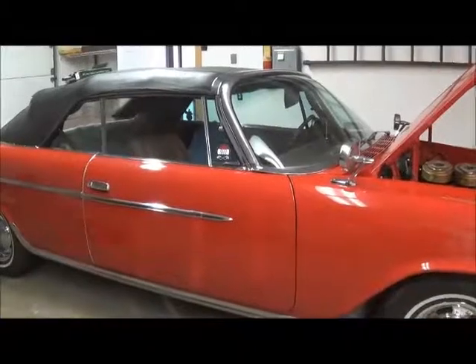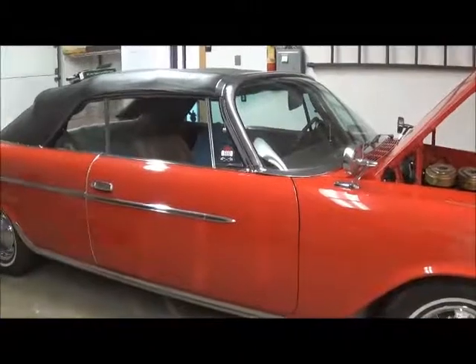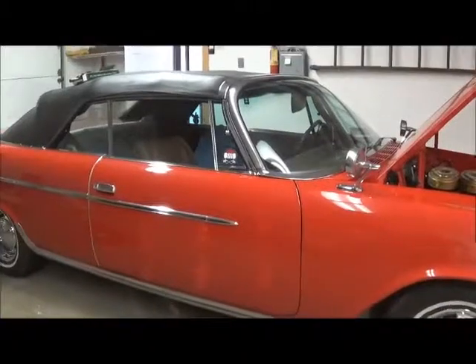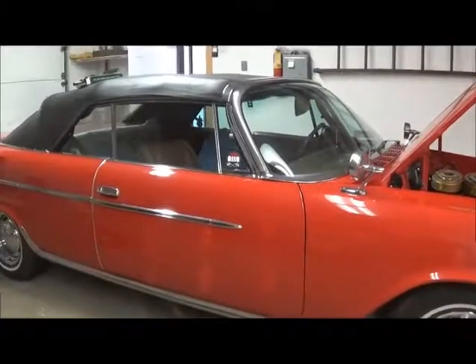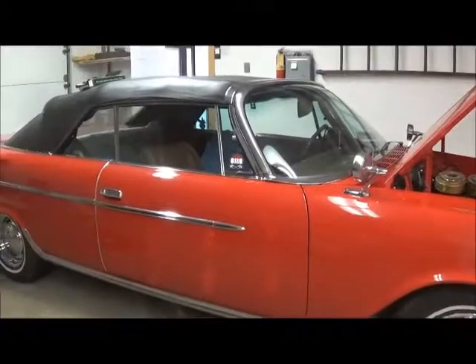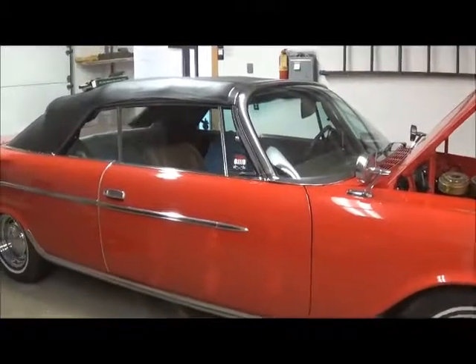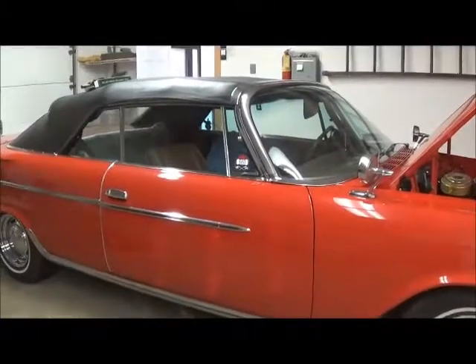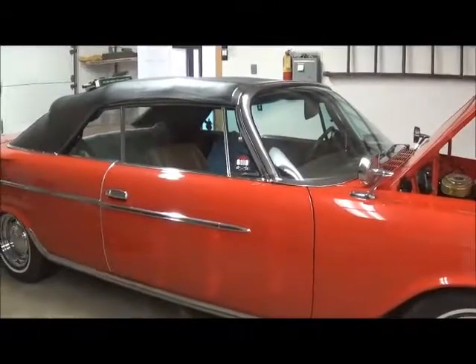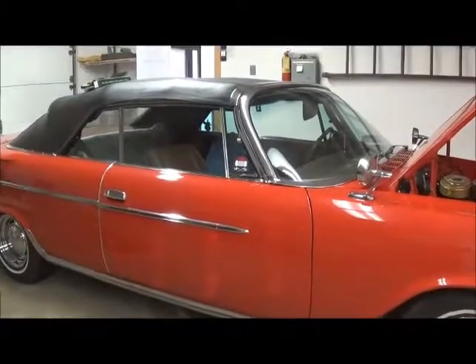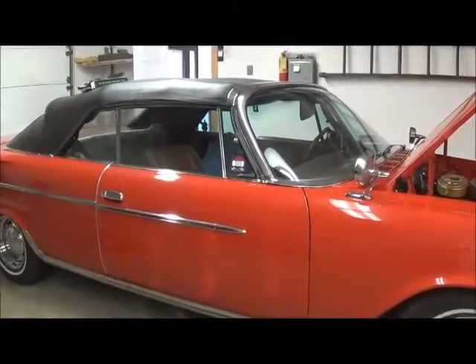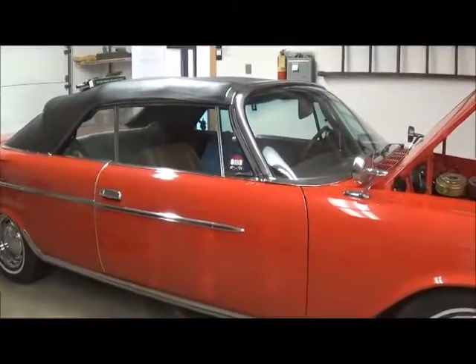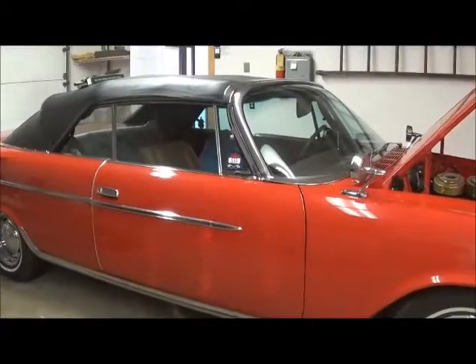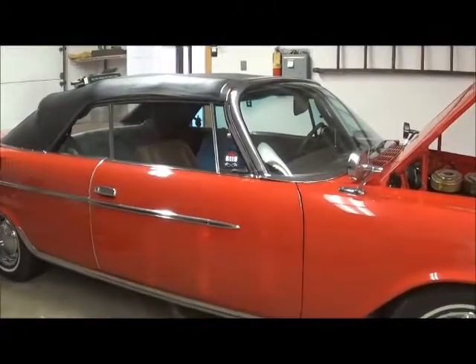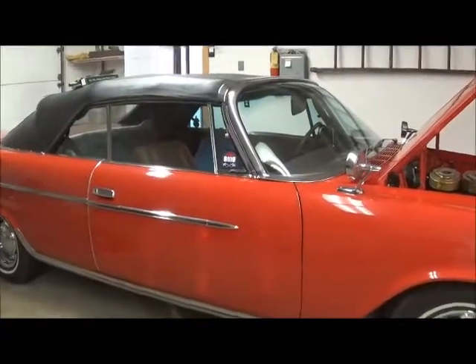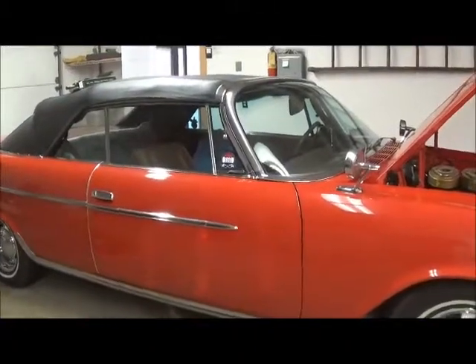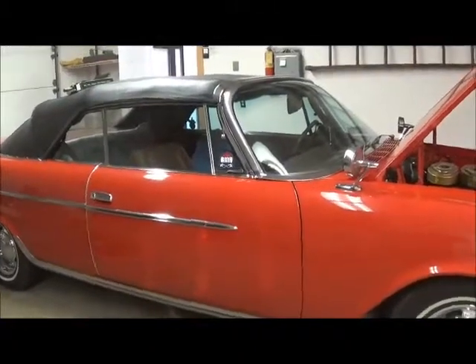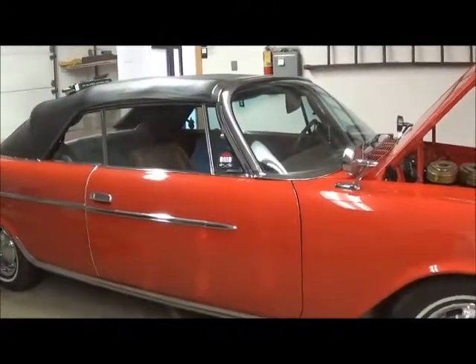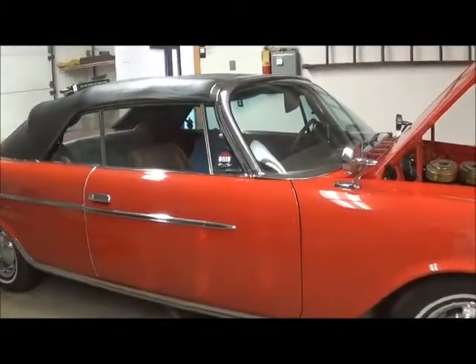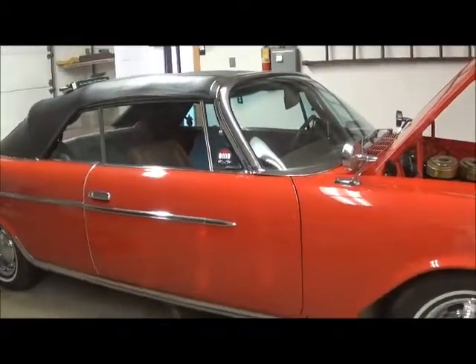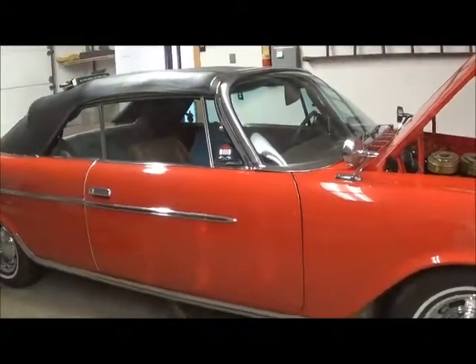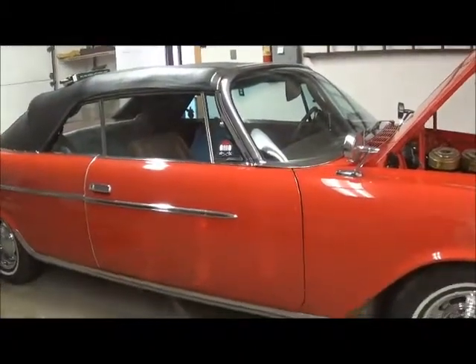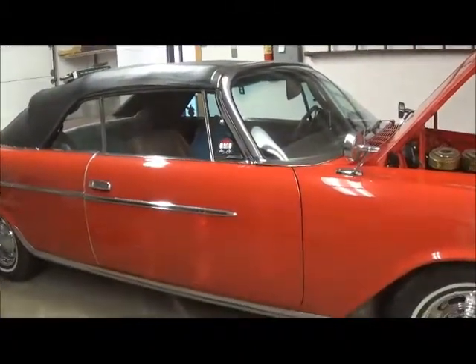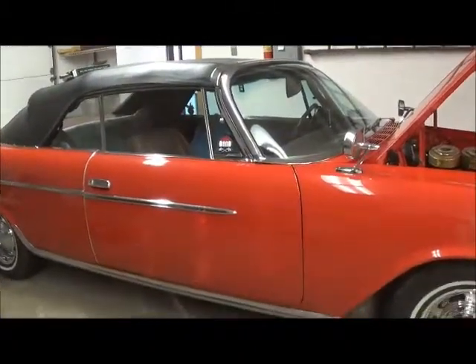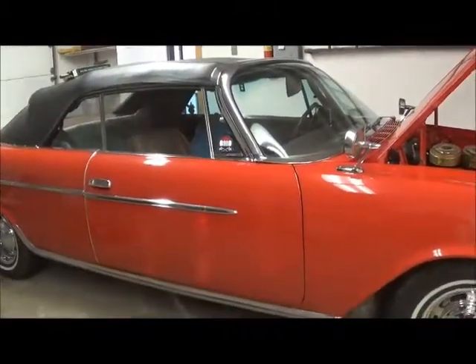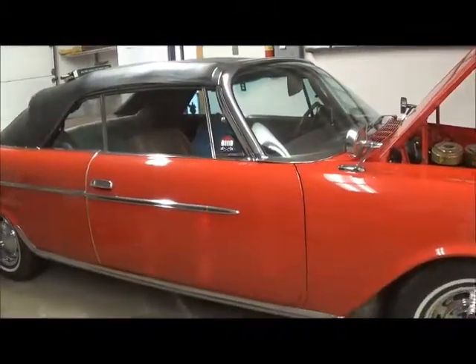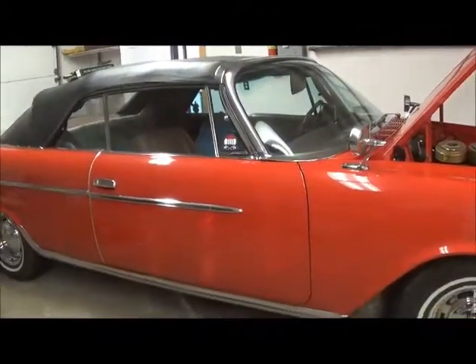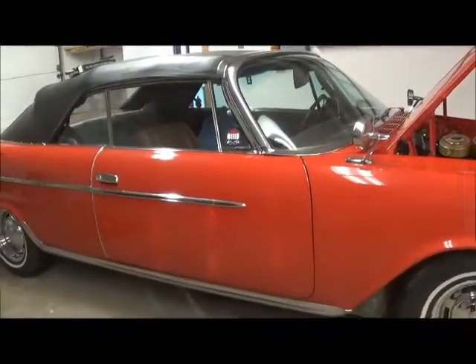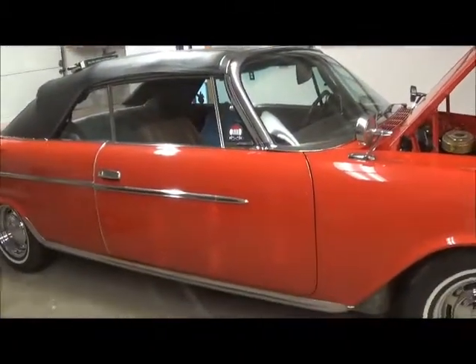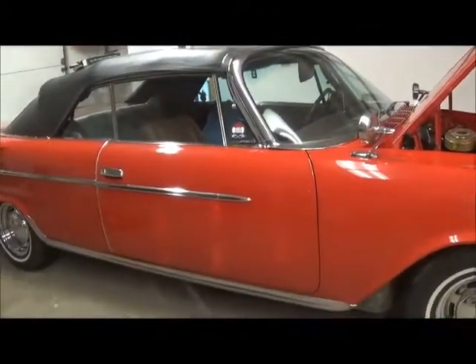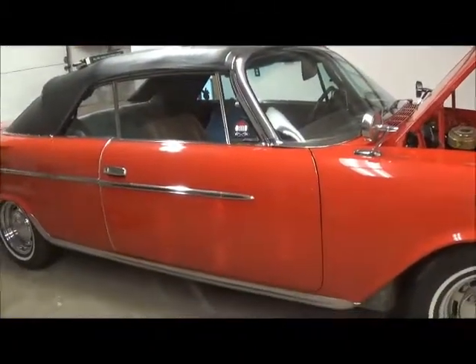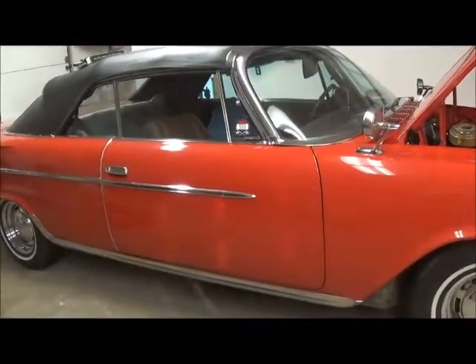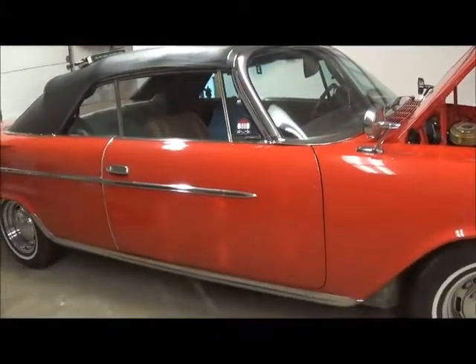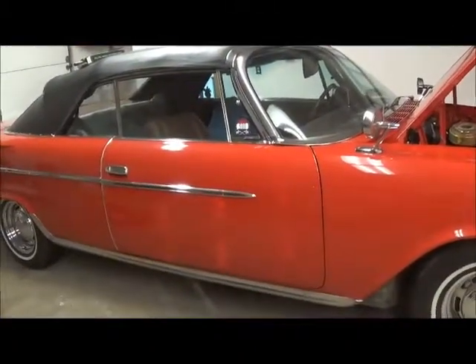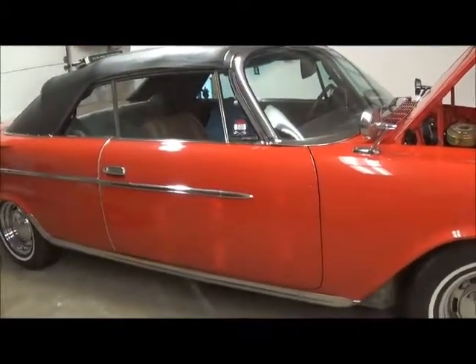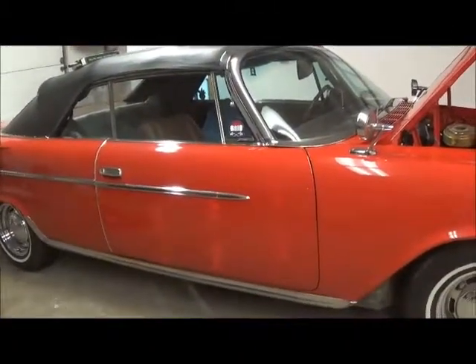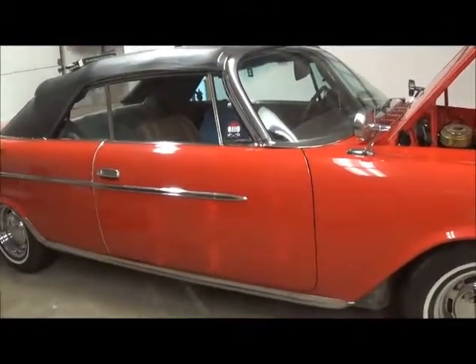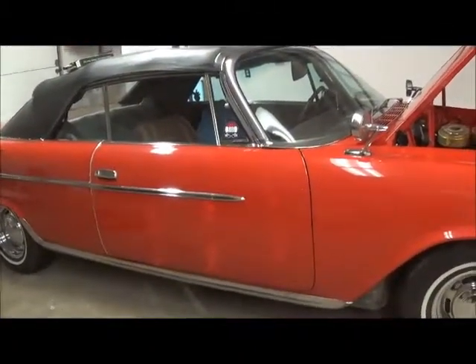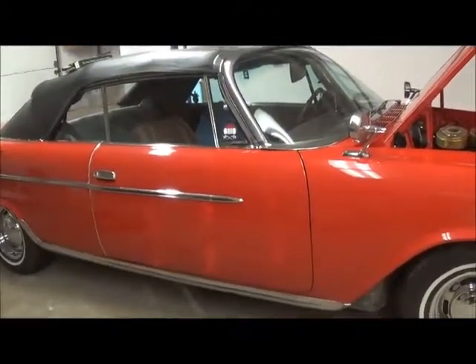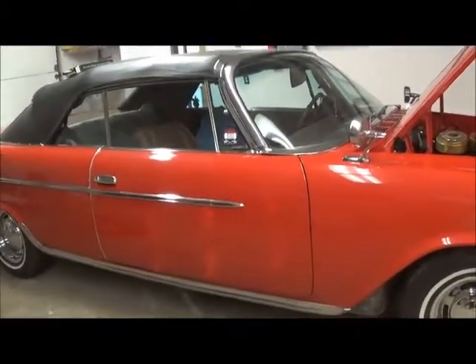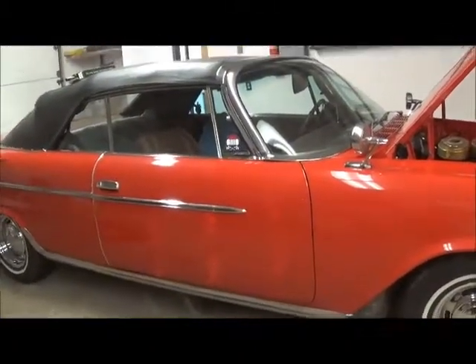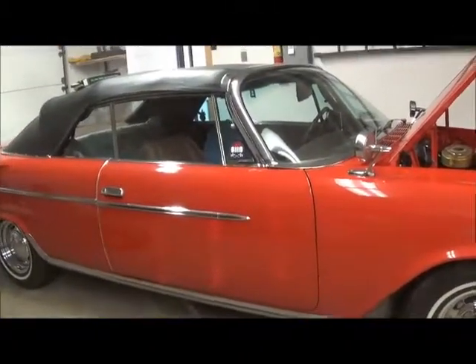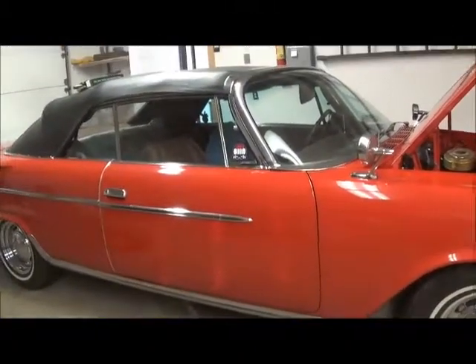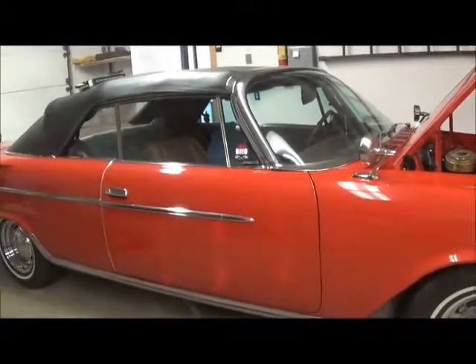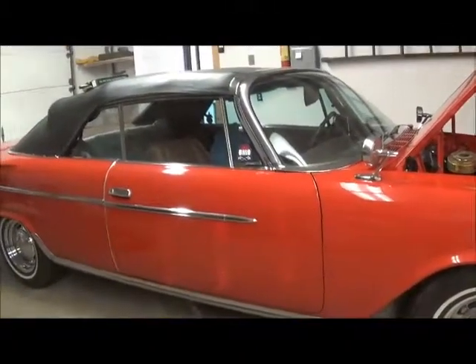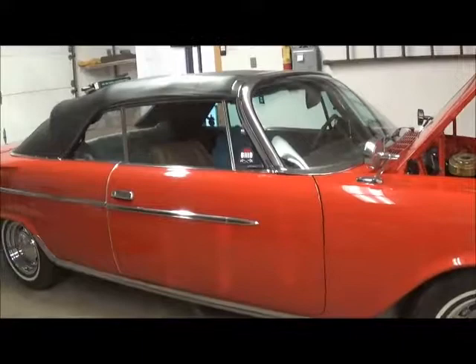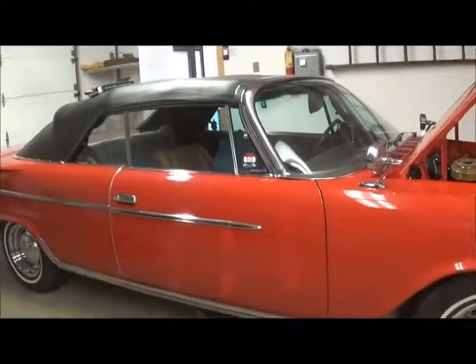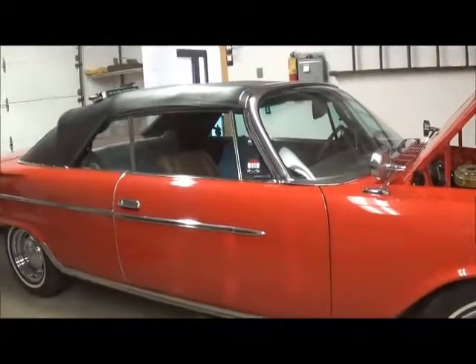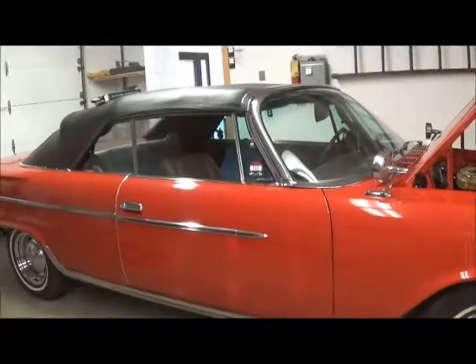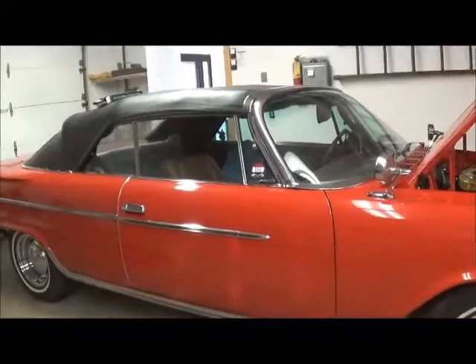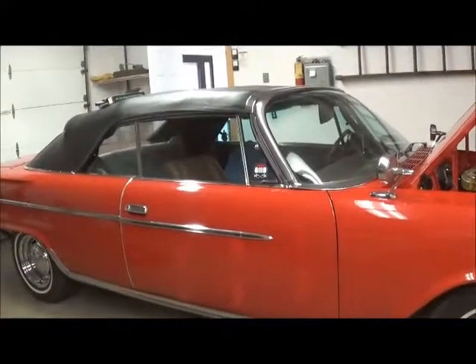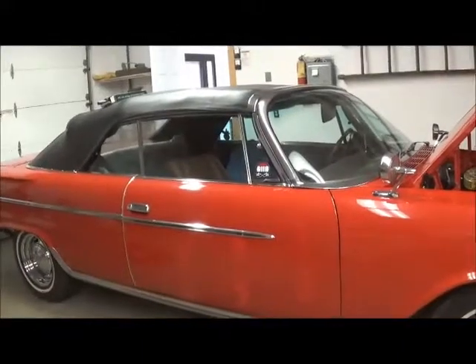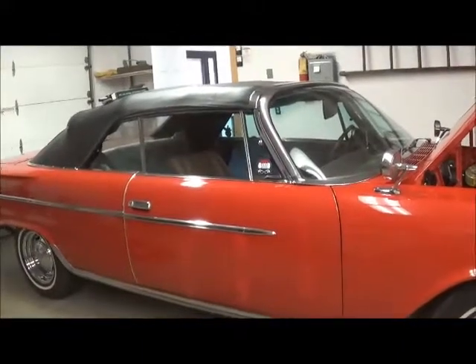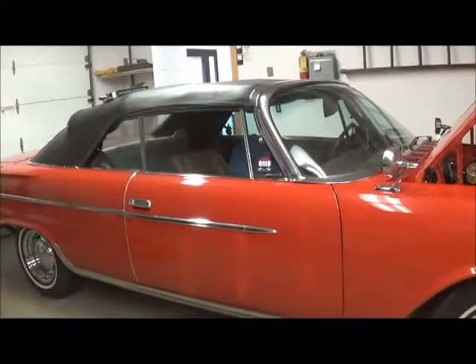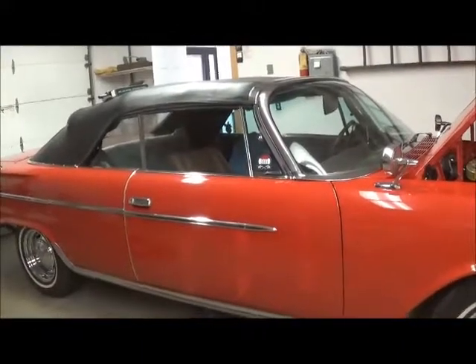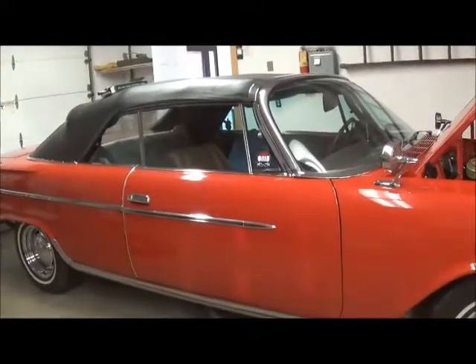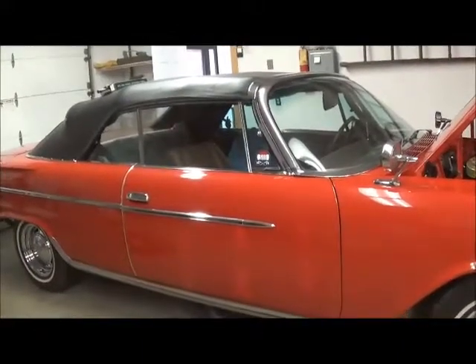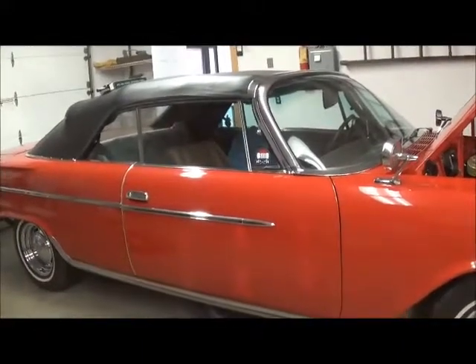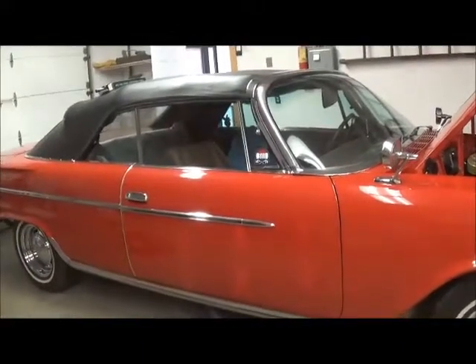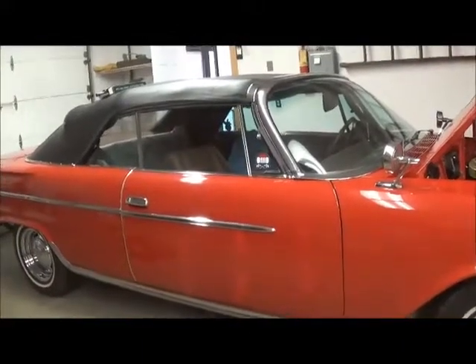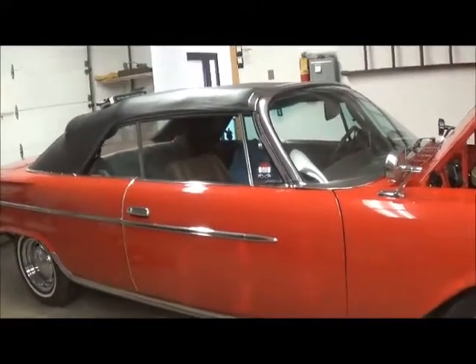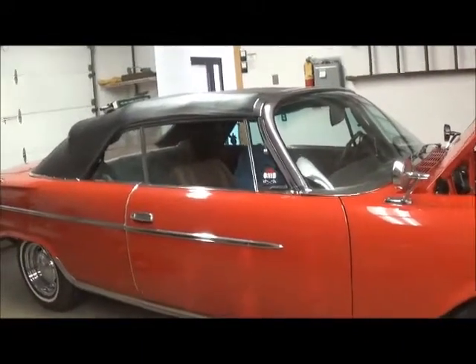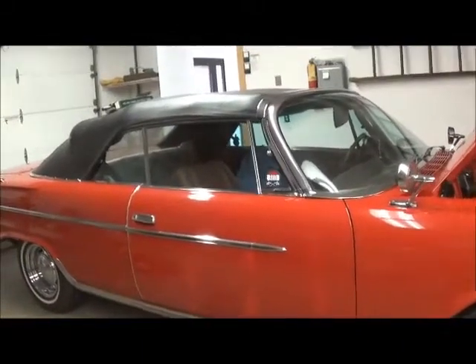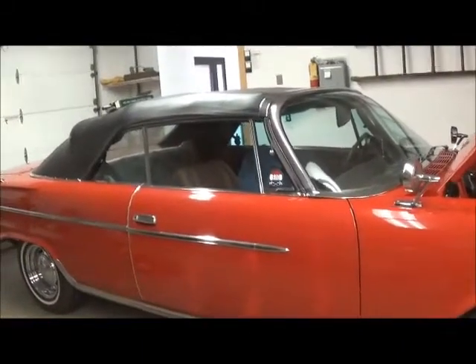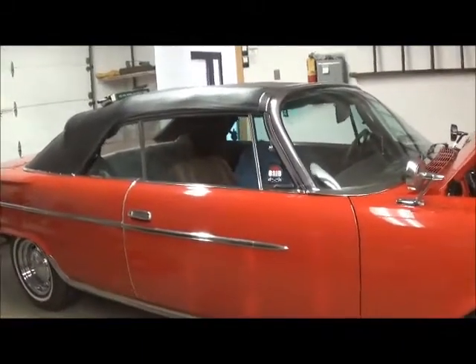So we're back out at Beachtree. It is 5 degrees outside, so we're working inside.